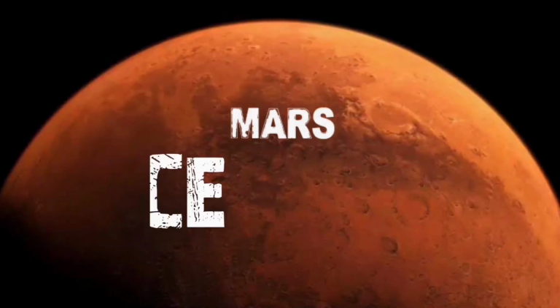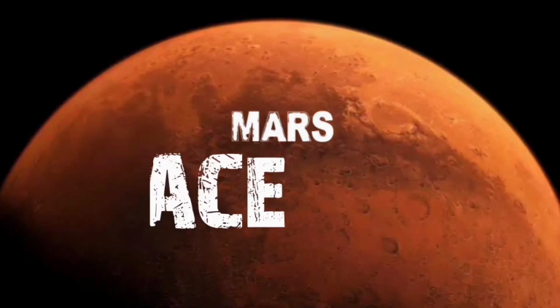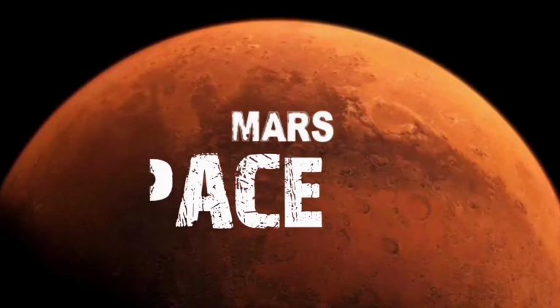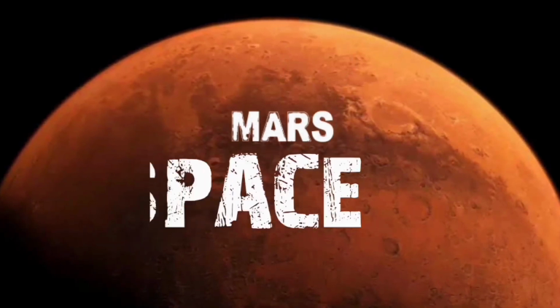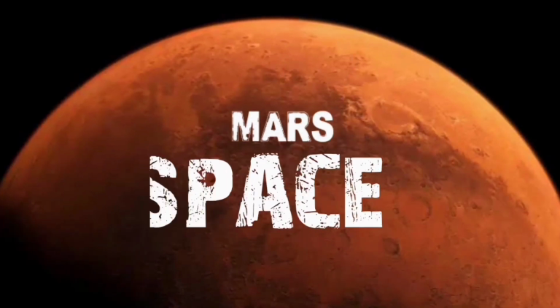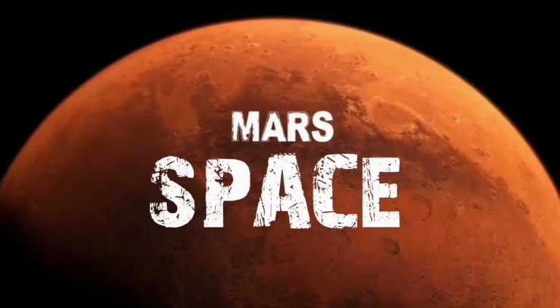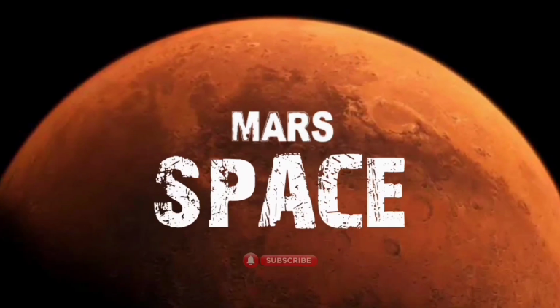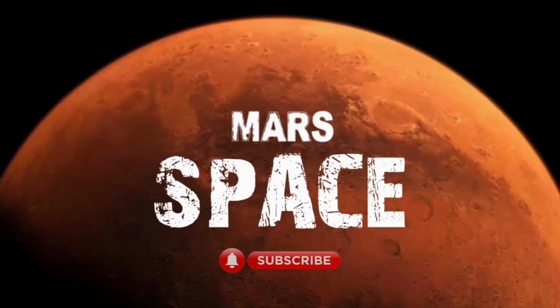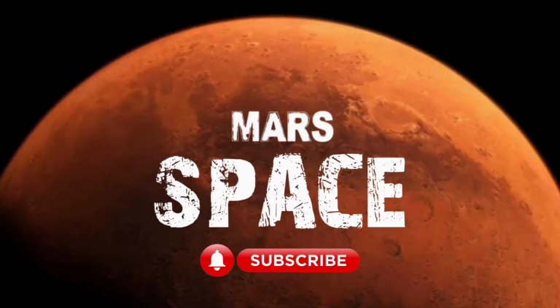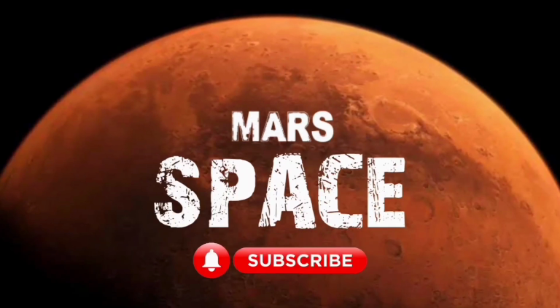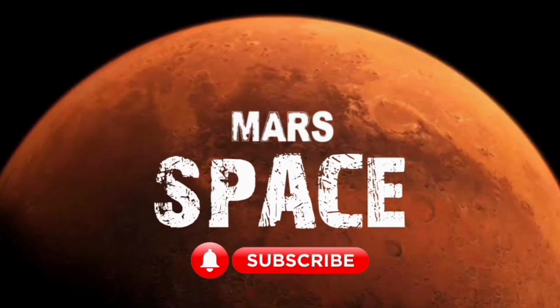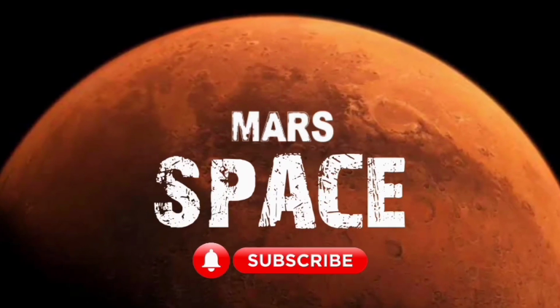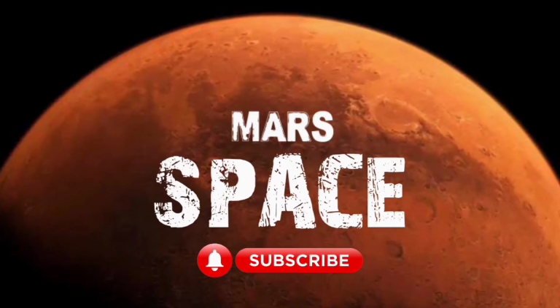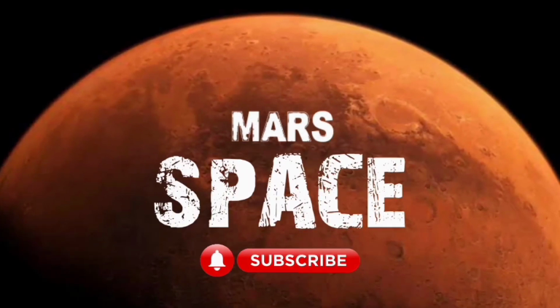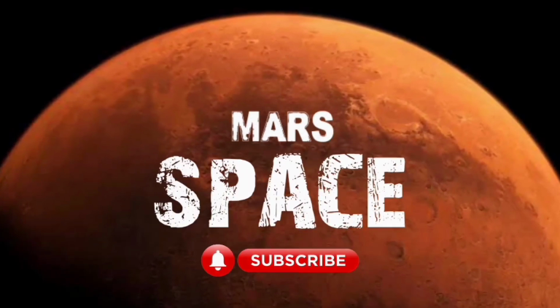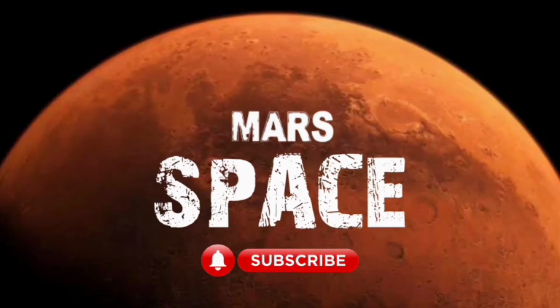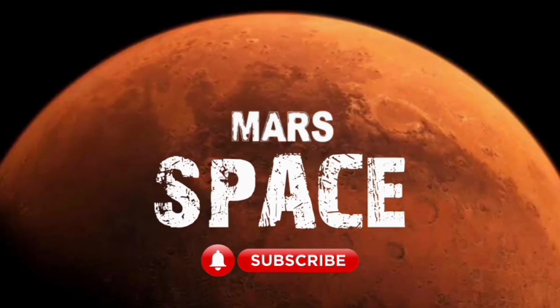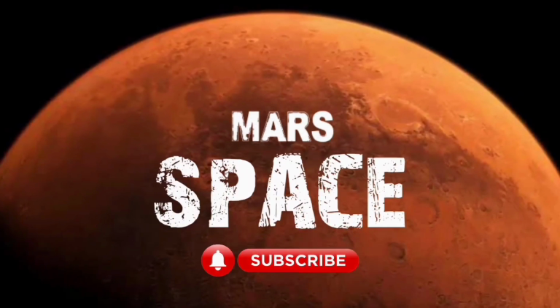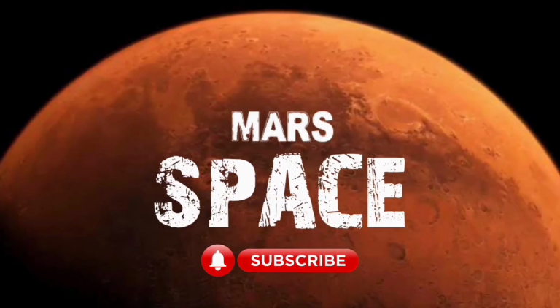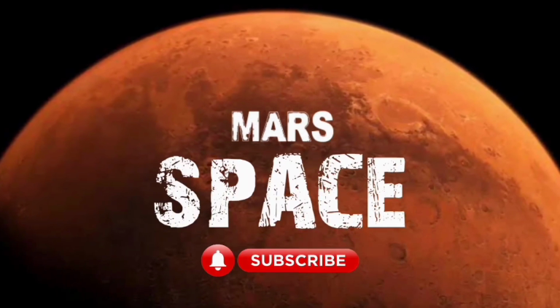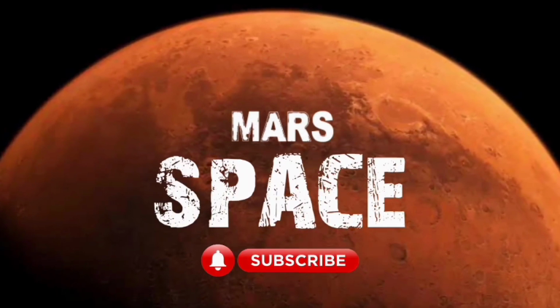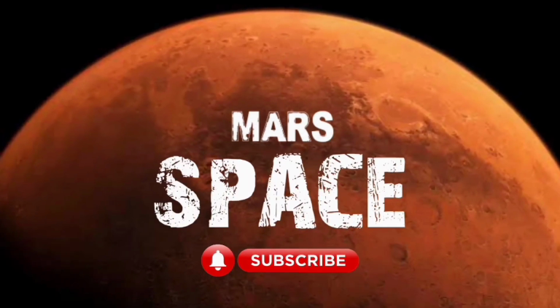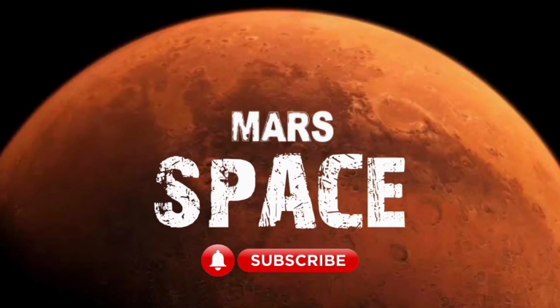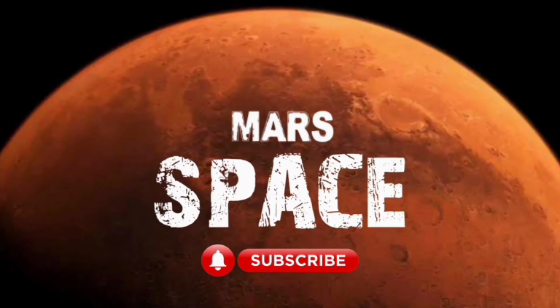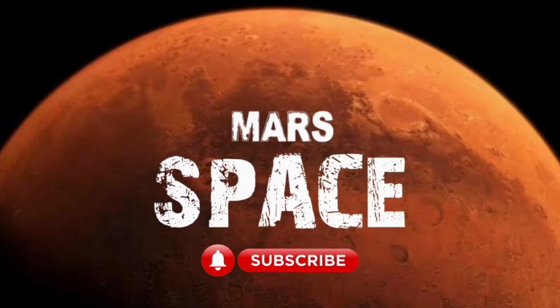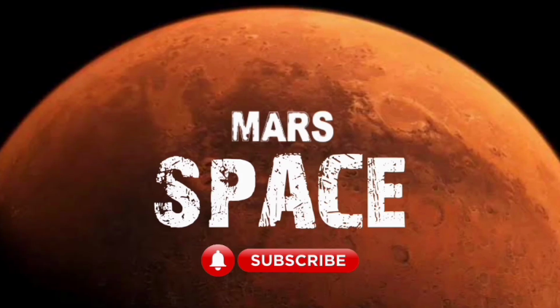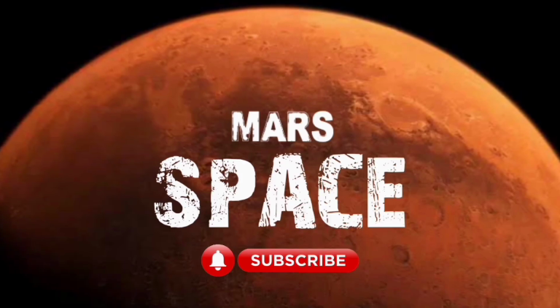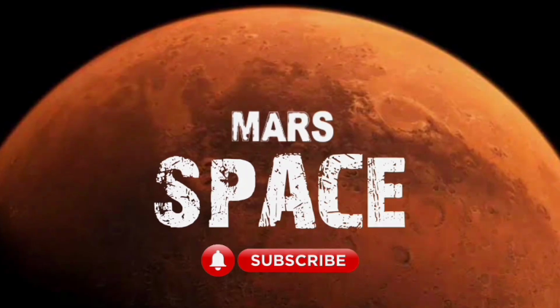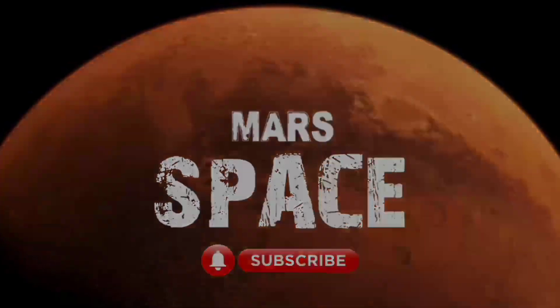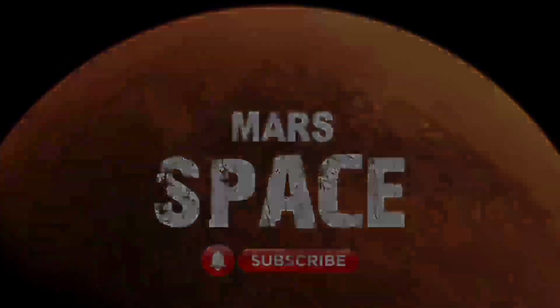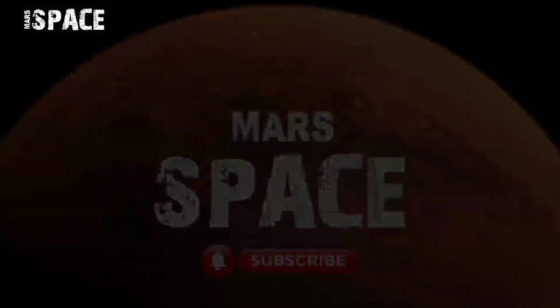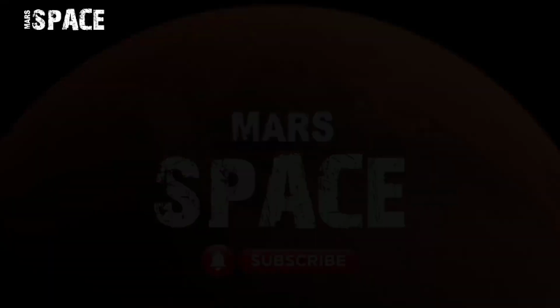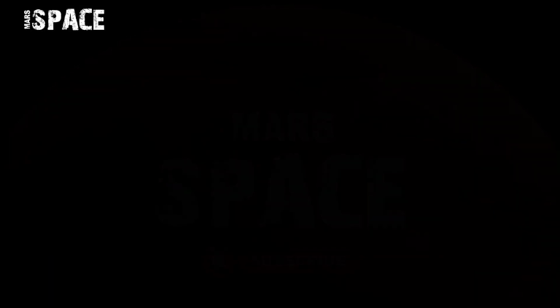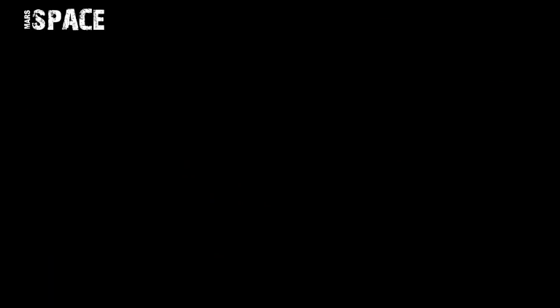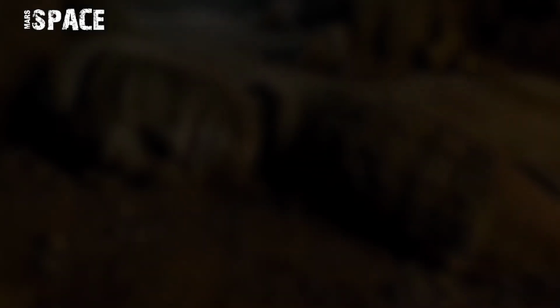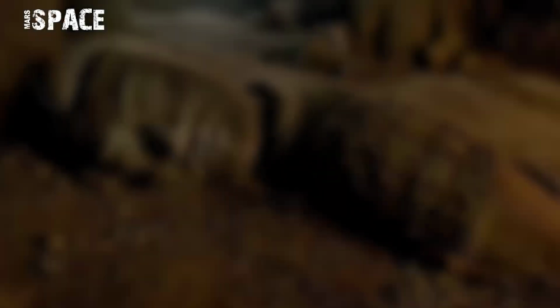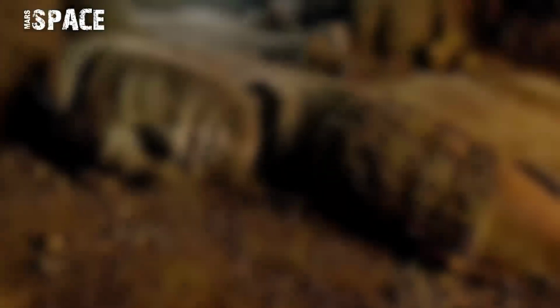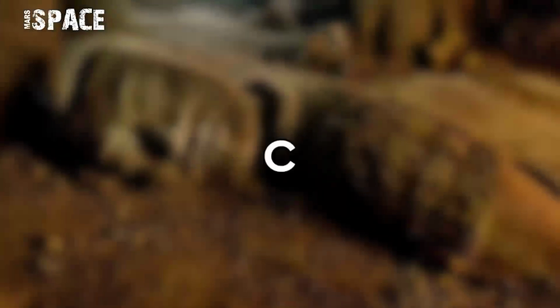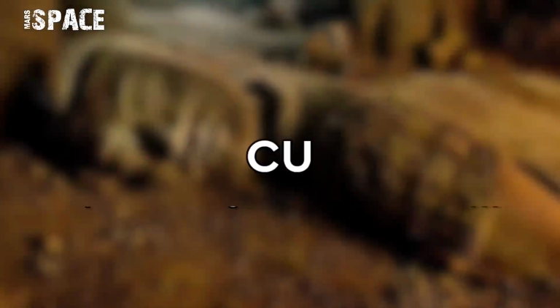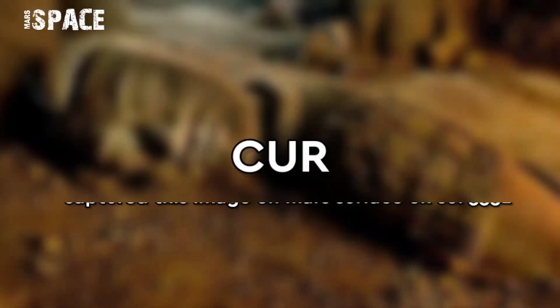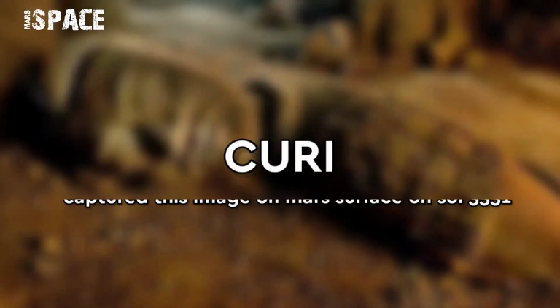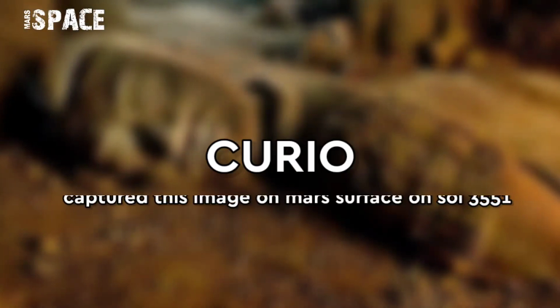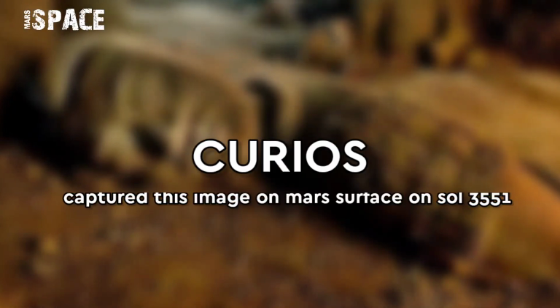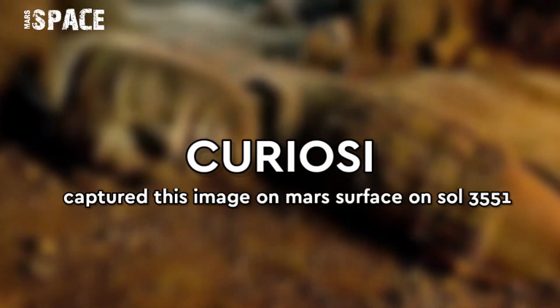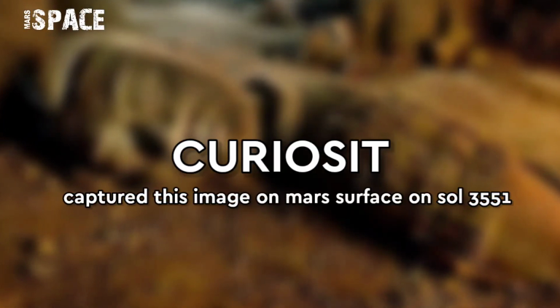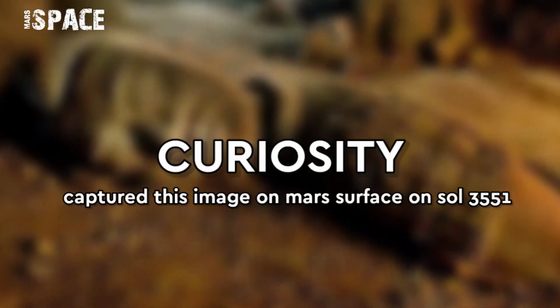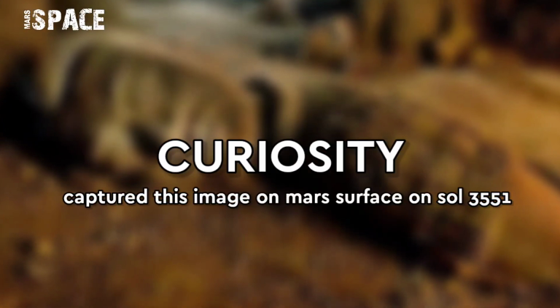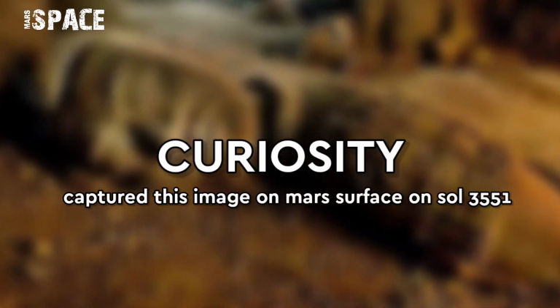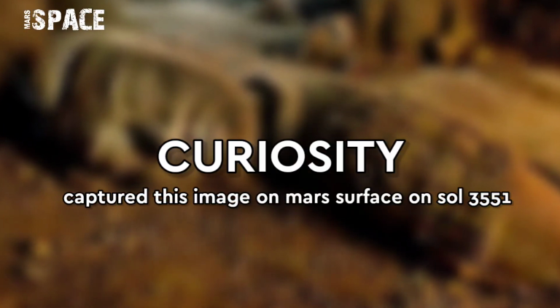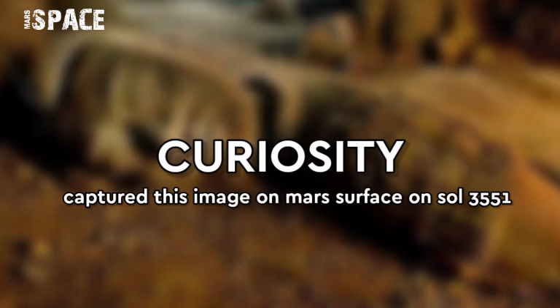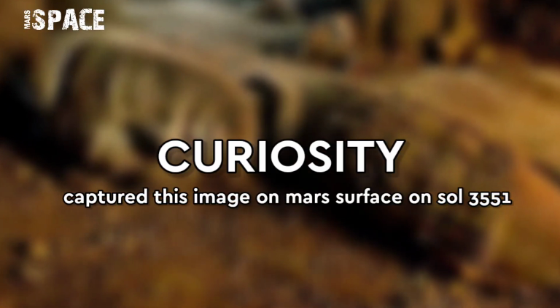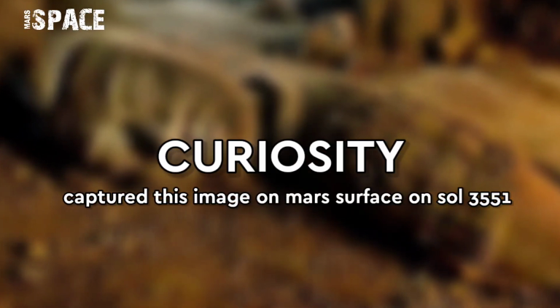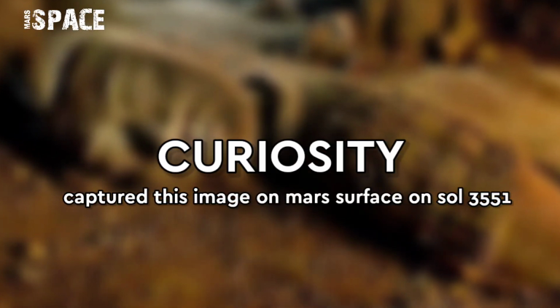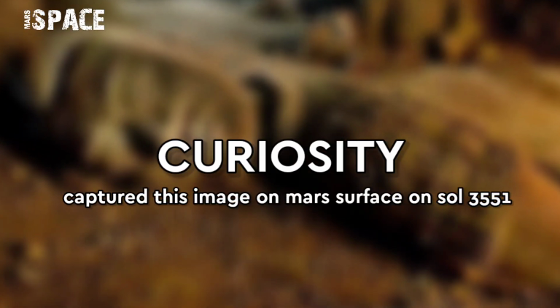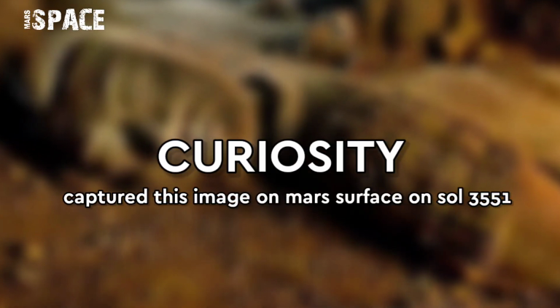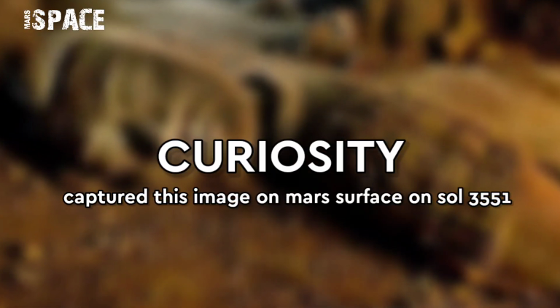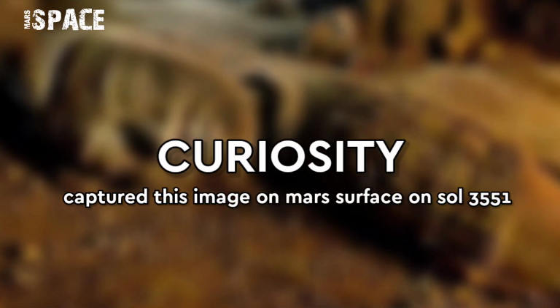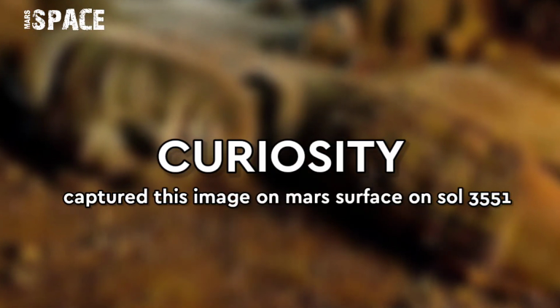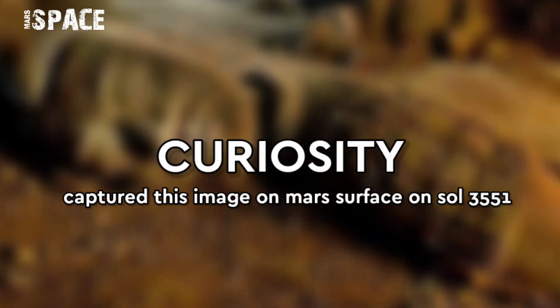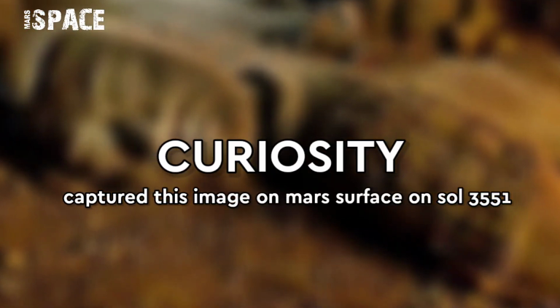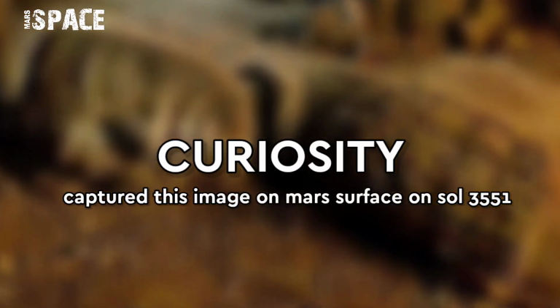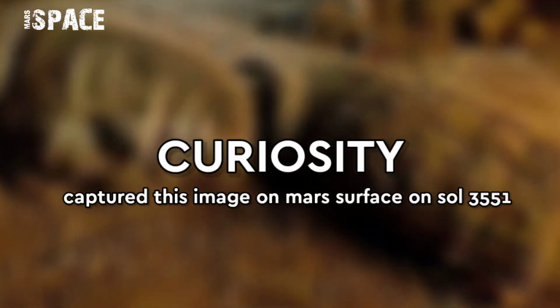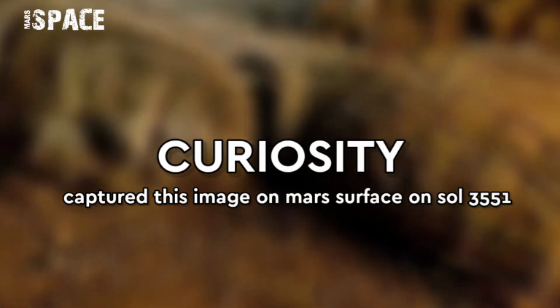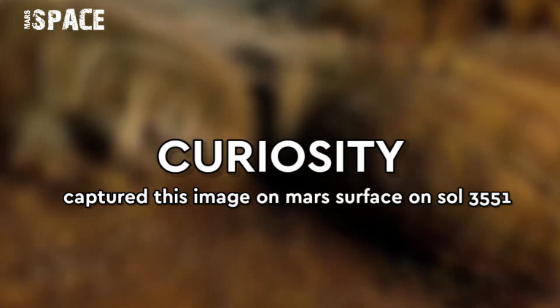Hi my dear friends, welcome back to our YouTube channel Mars Space. For more updates, hit the bell icon with thumbs up and please subscribe to my channel.